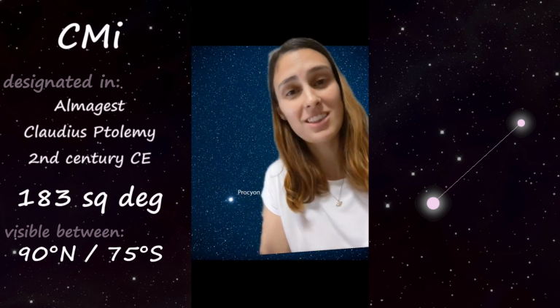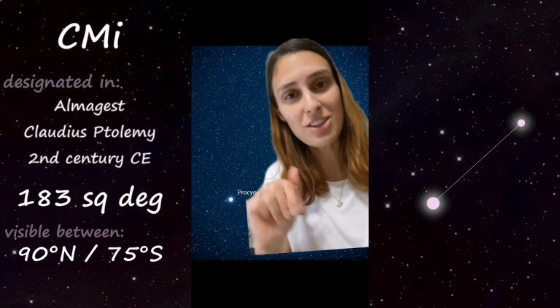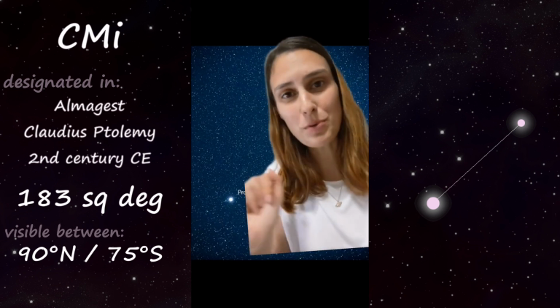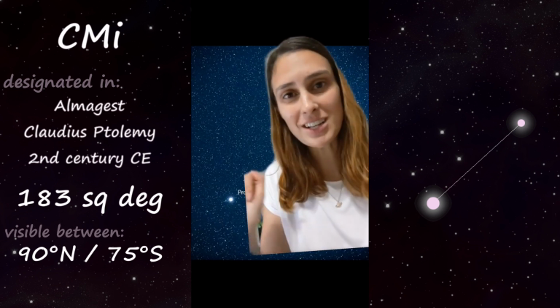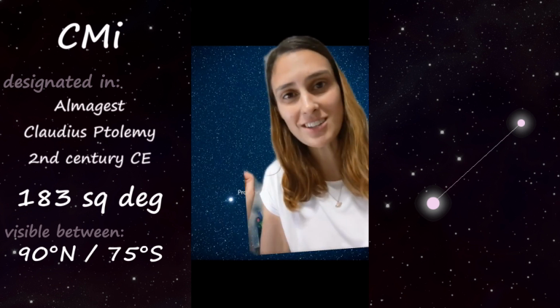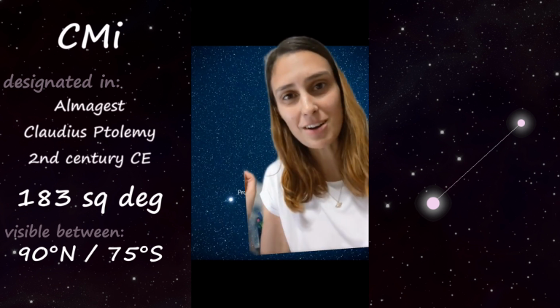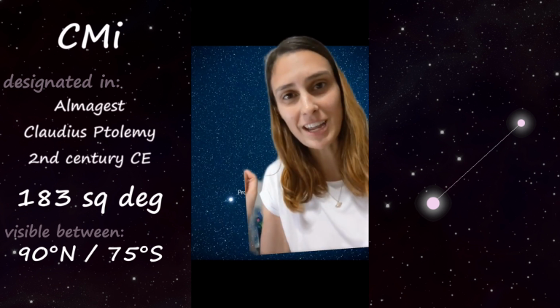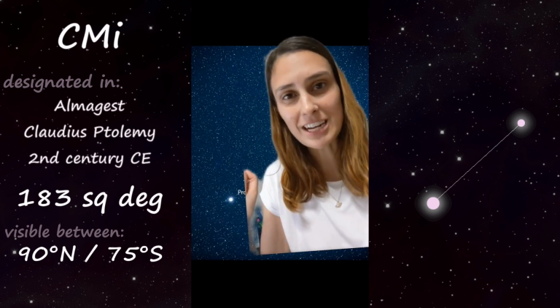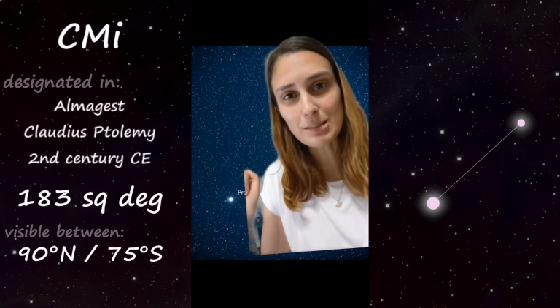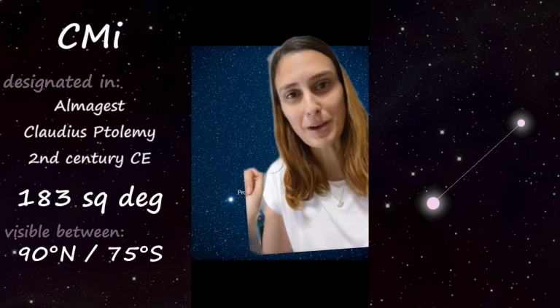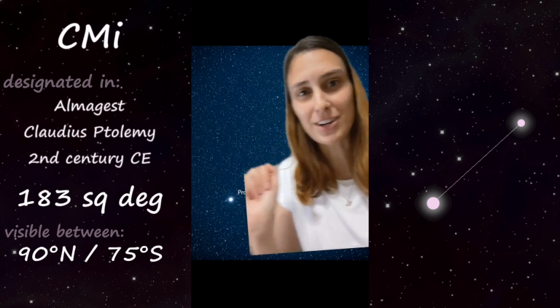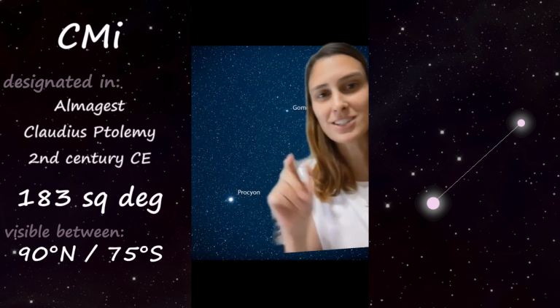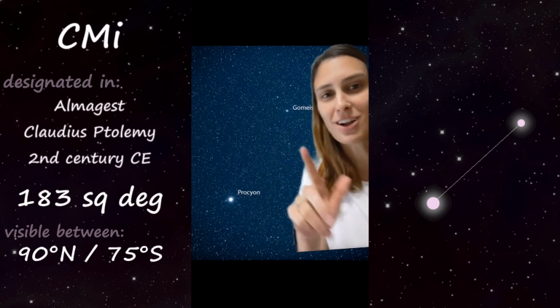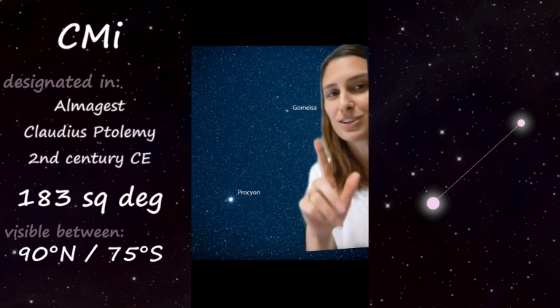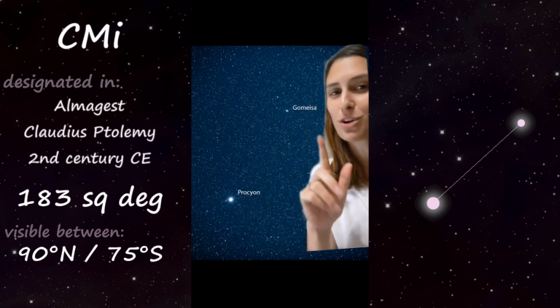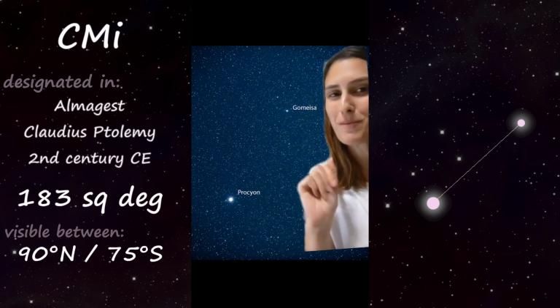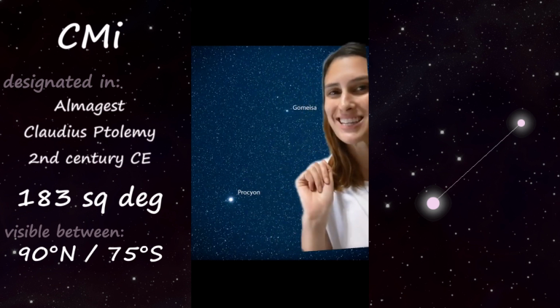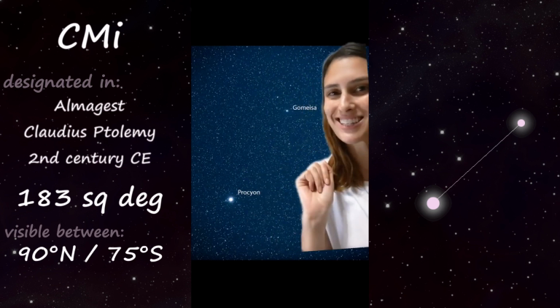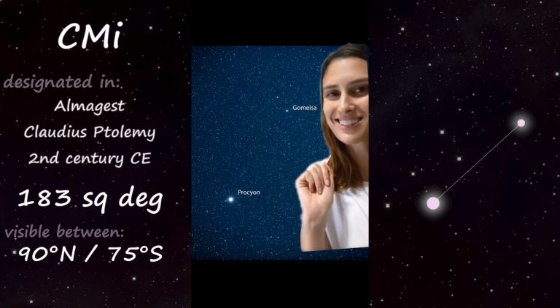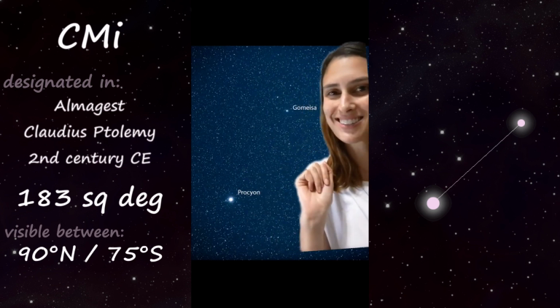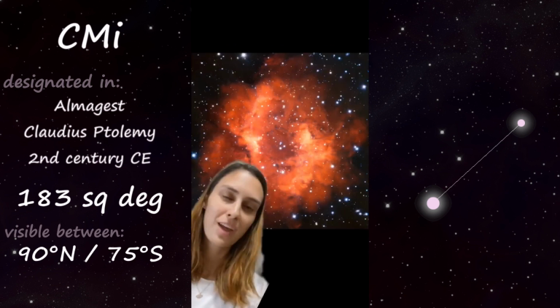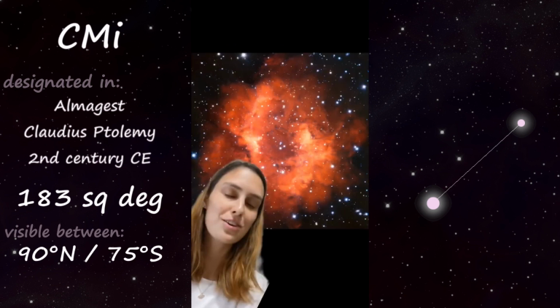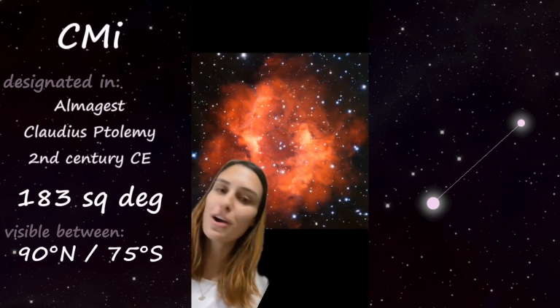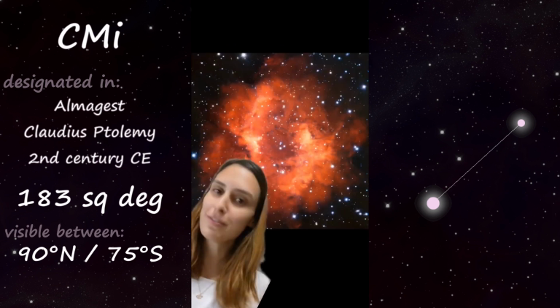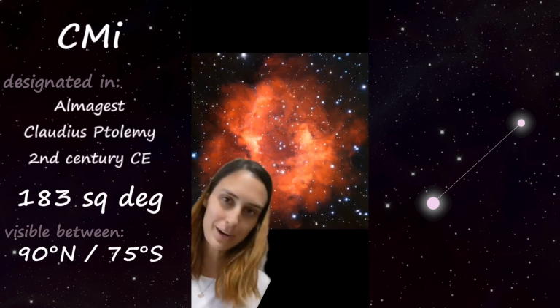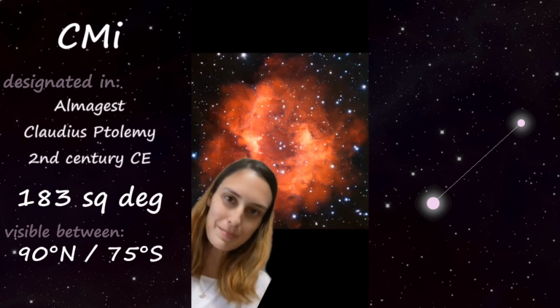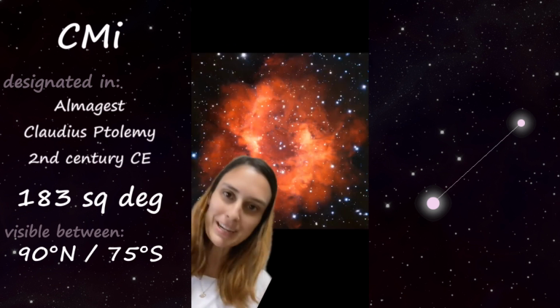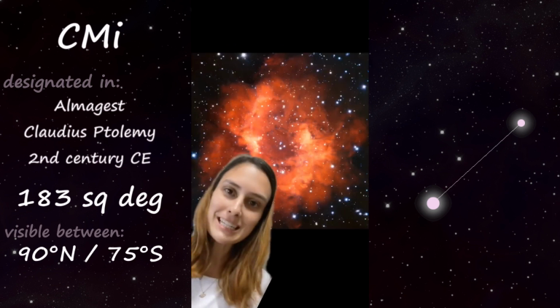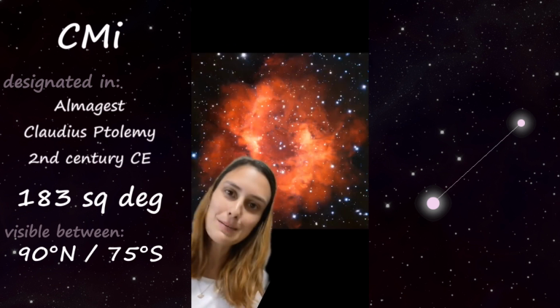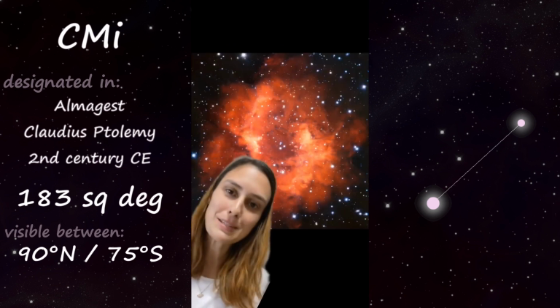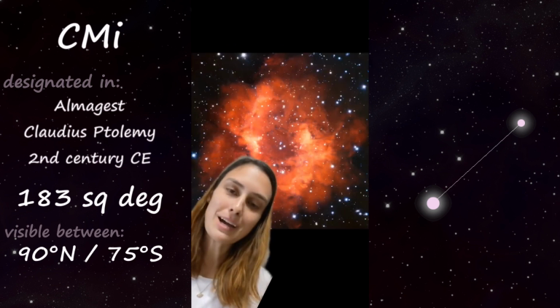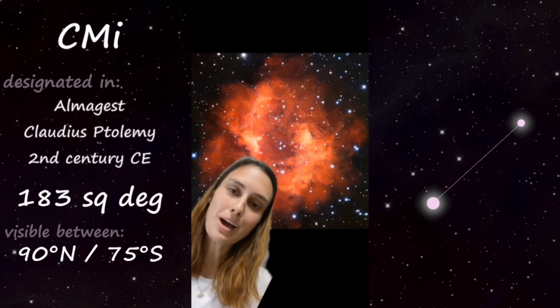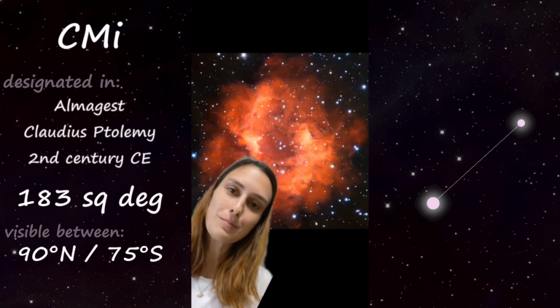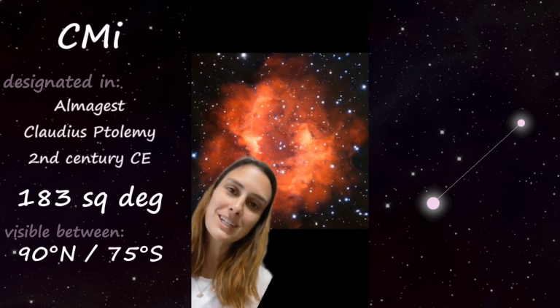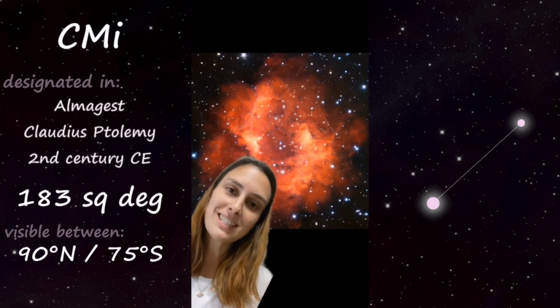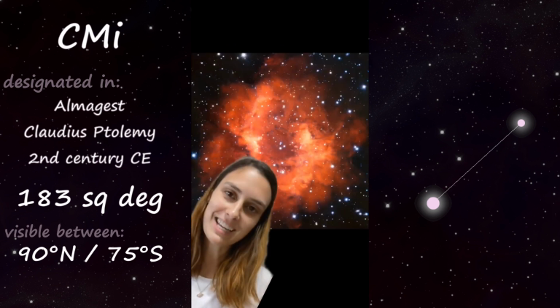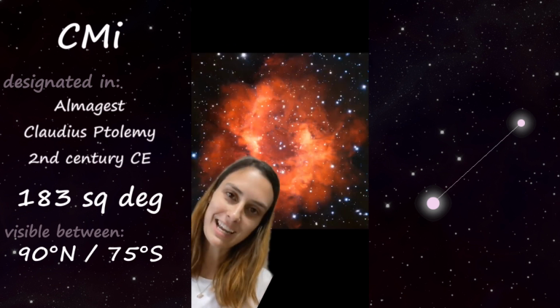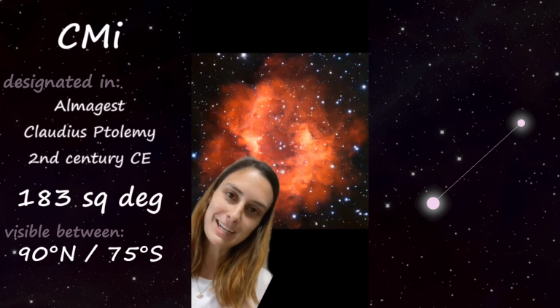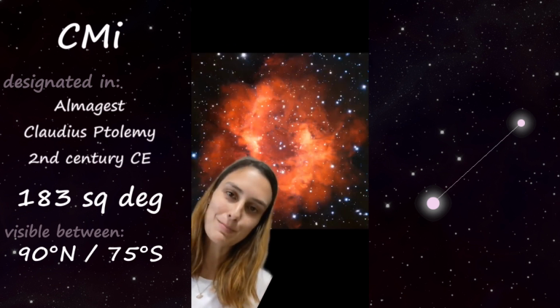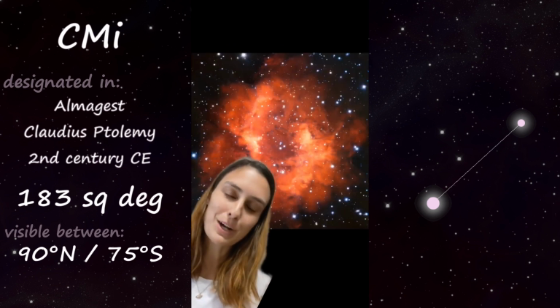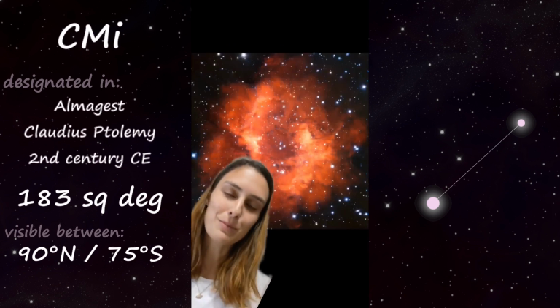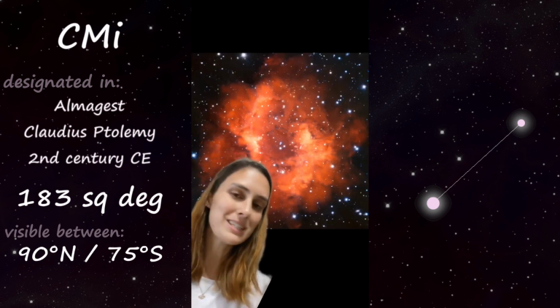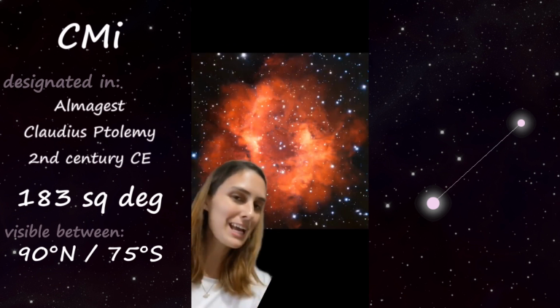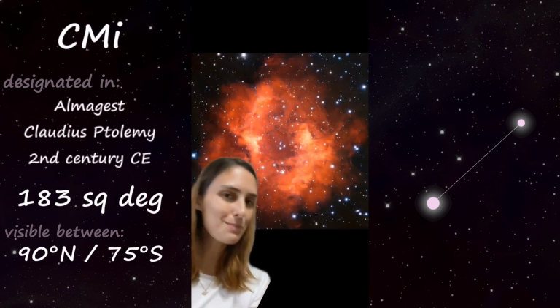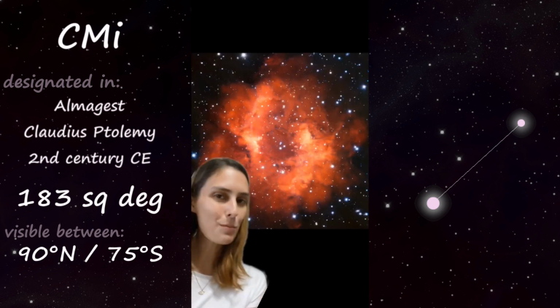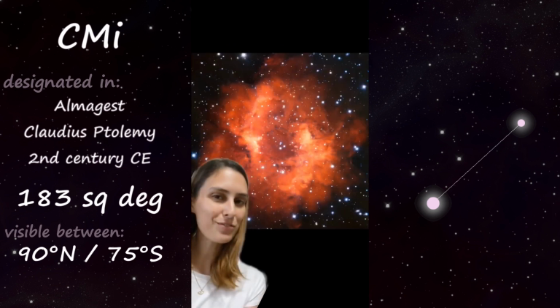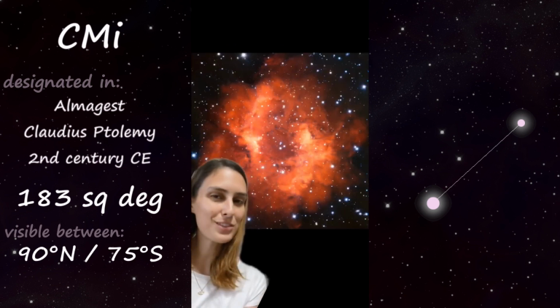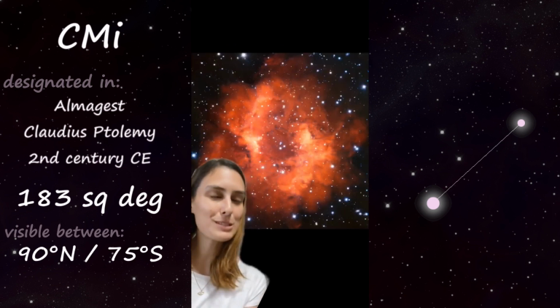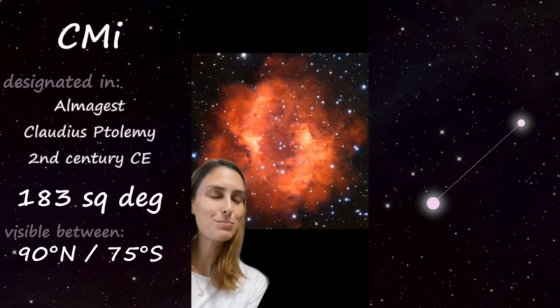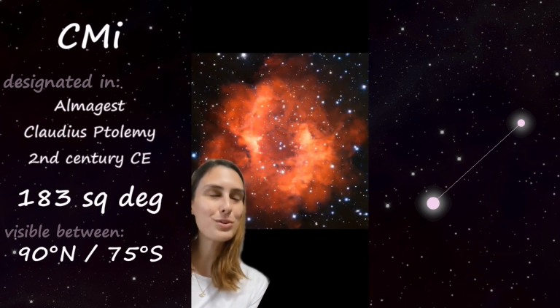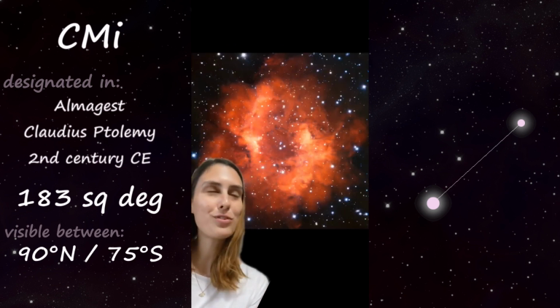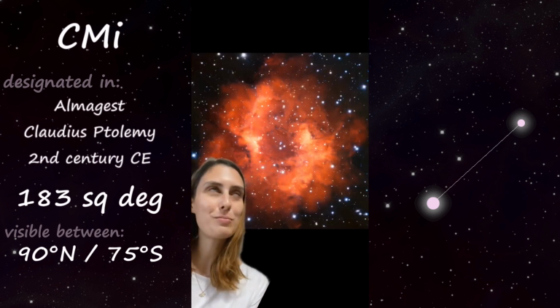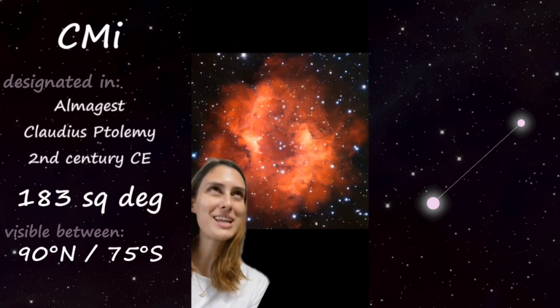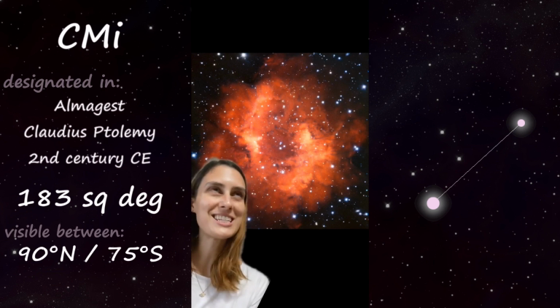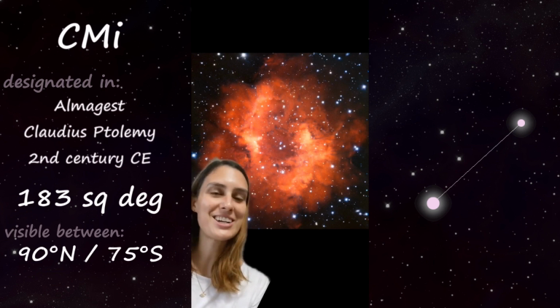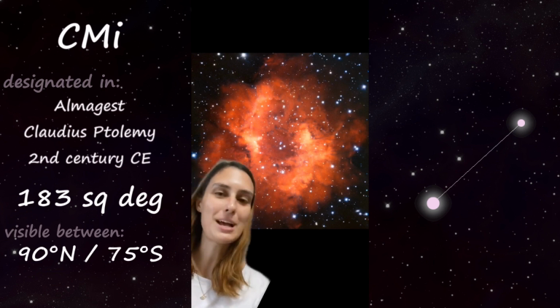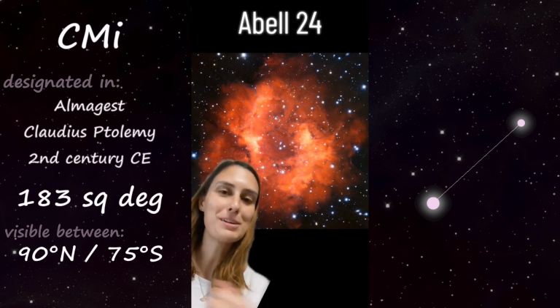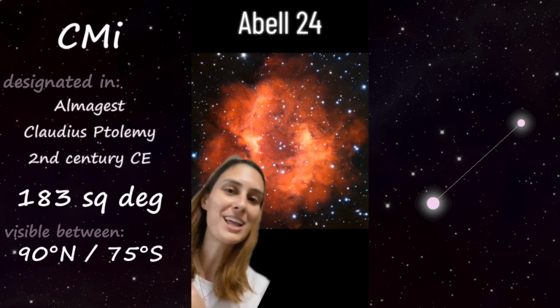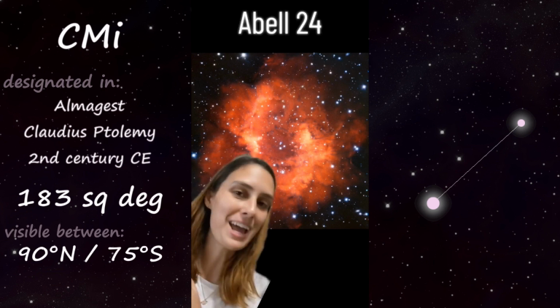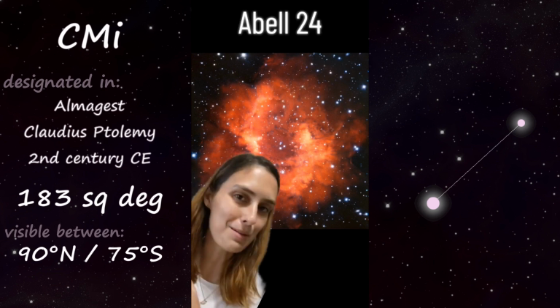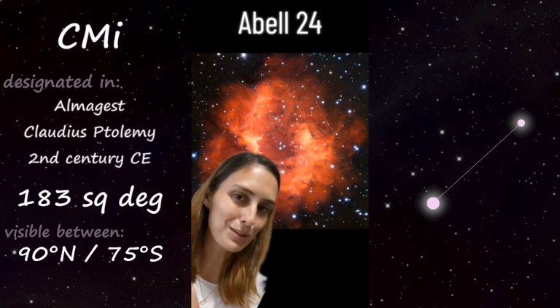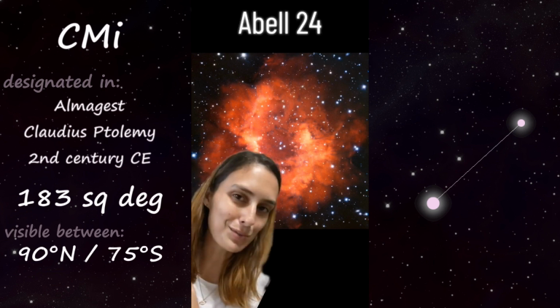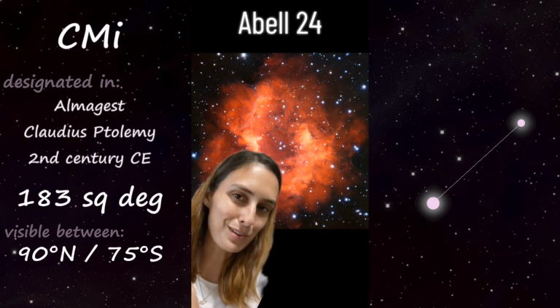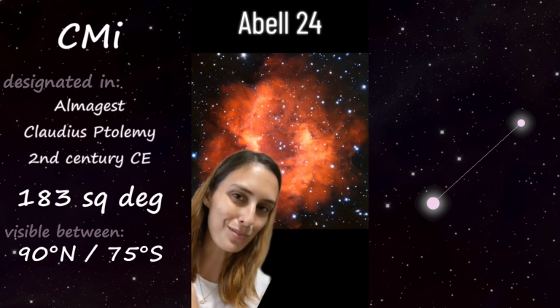The other bright star in Canis Minor is called Gomeisa. There aren't very many deep sky objects in Canis Minor, but take a moment for this beautiful planetary nebula, Abell 24.